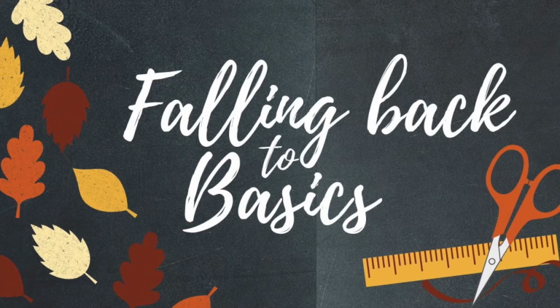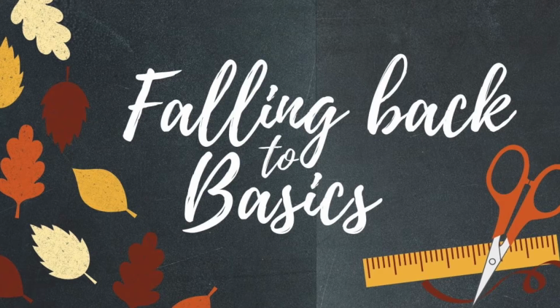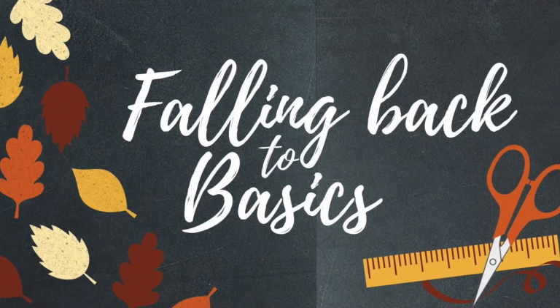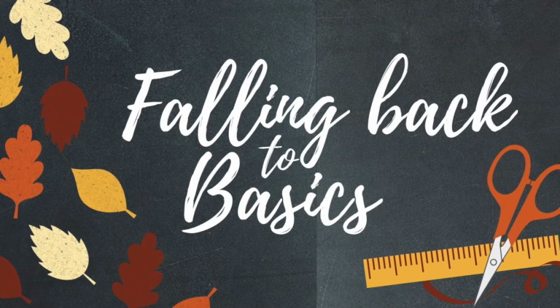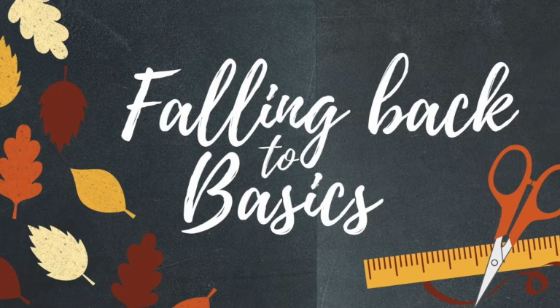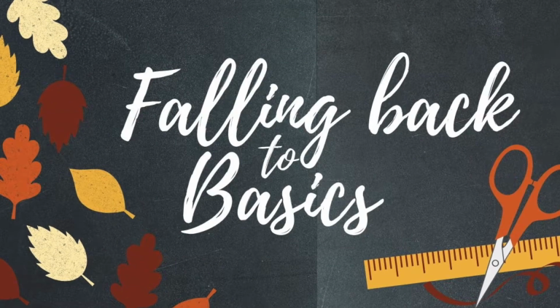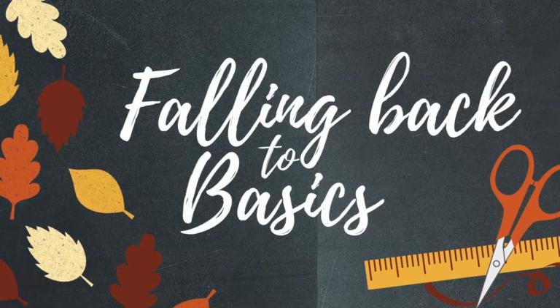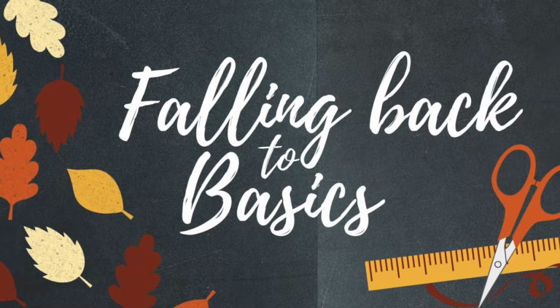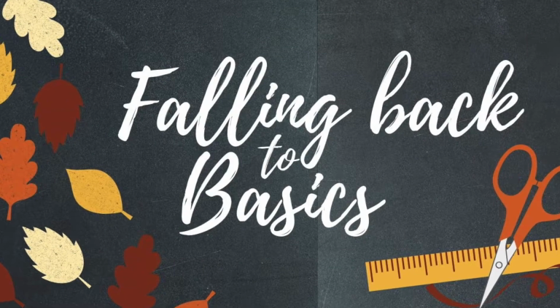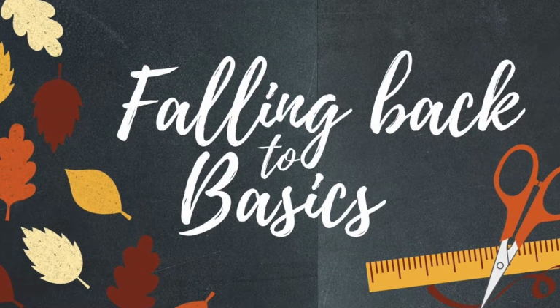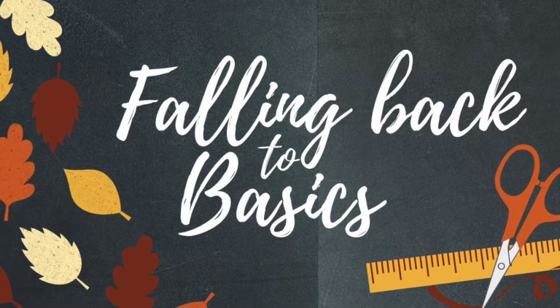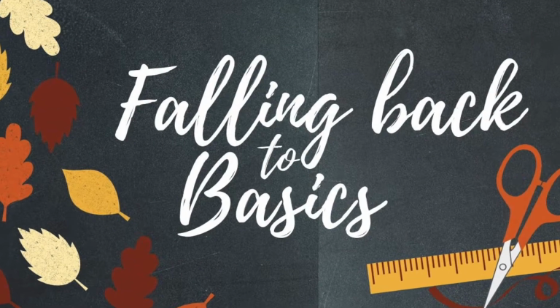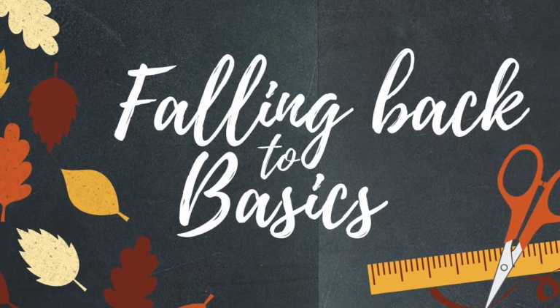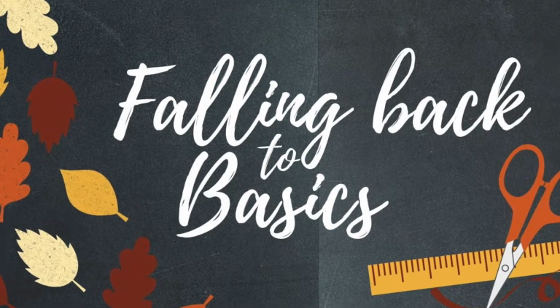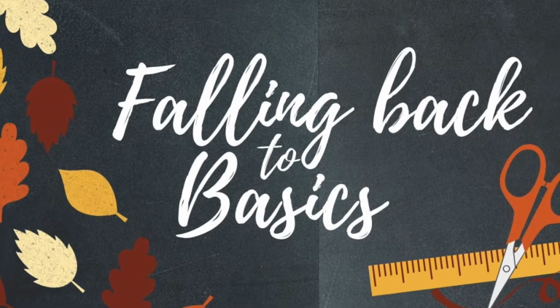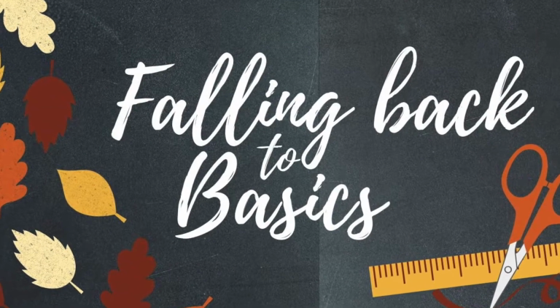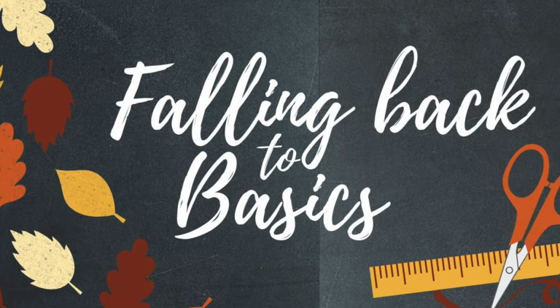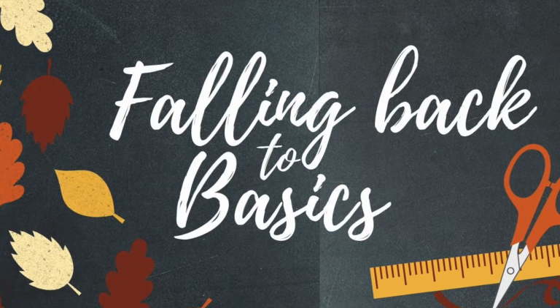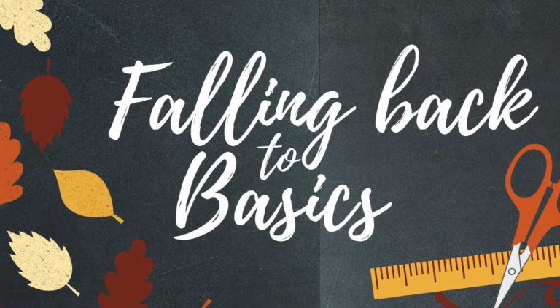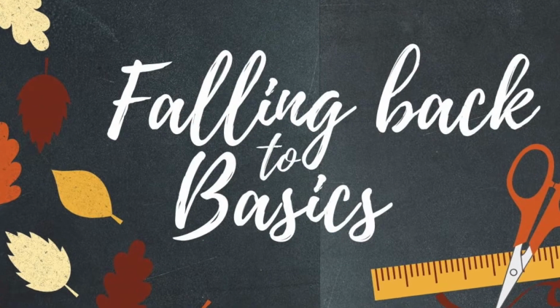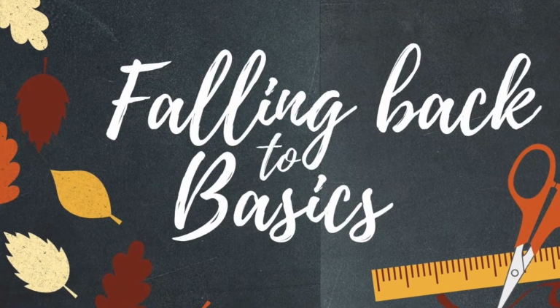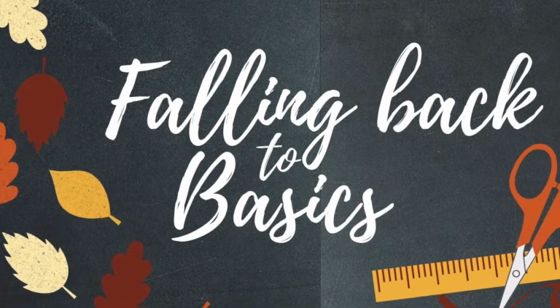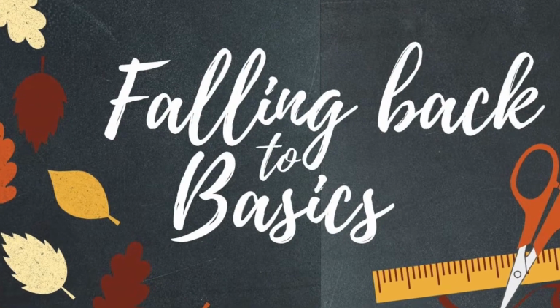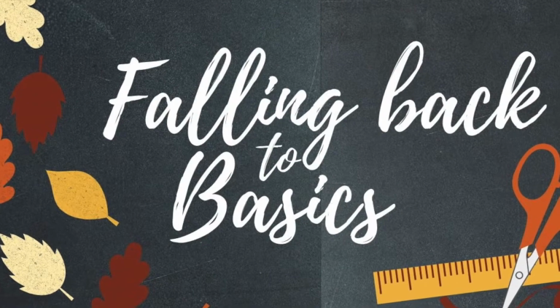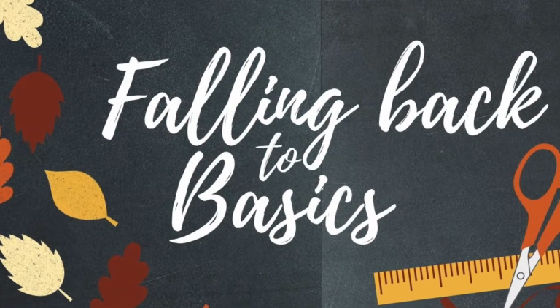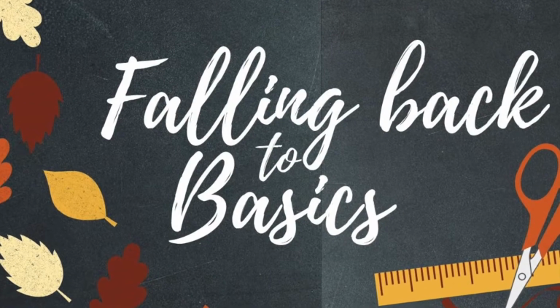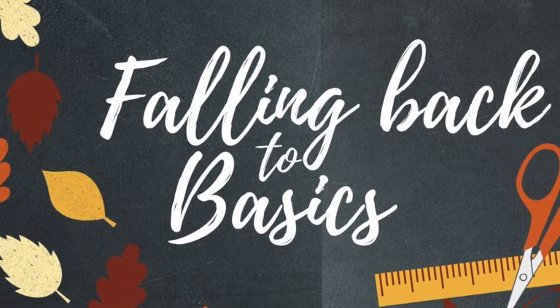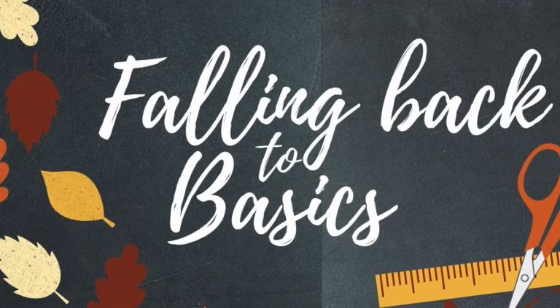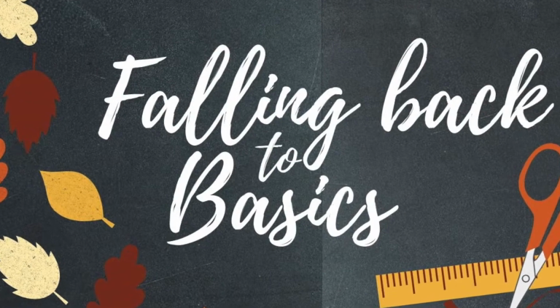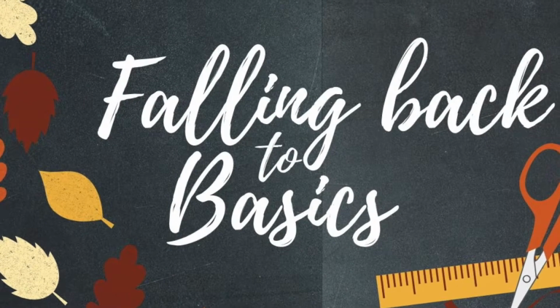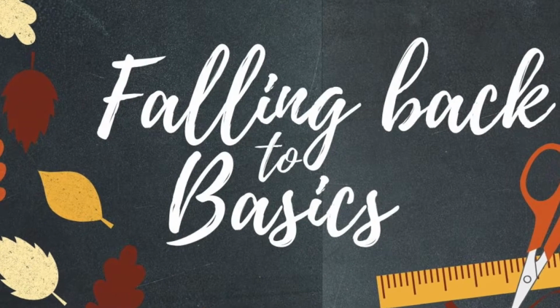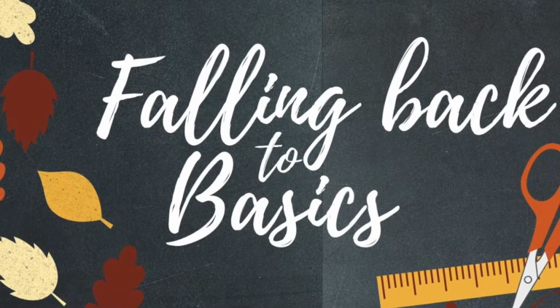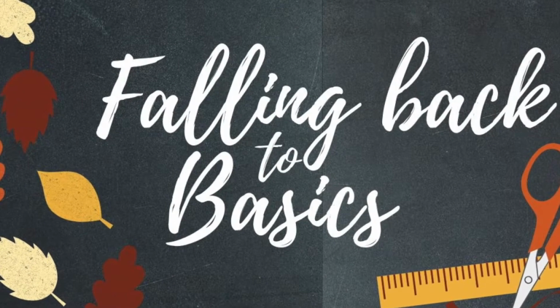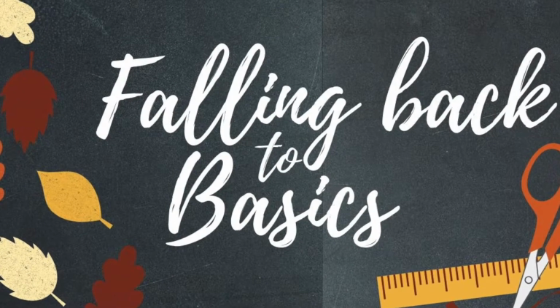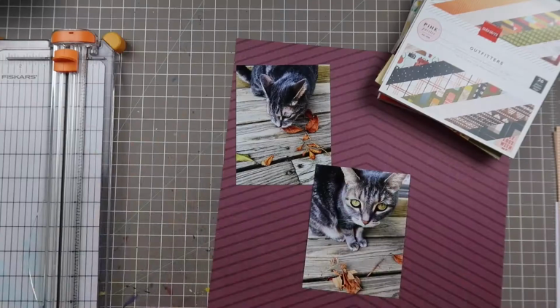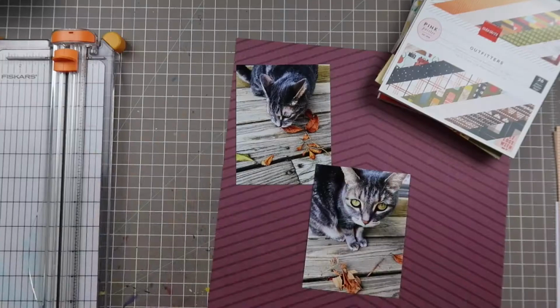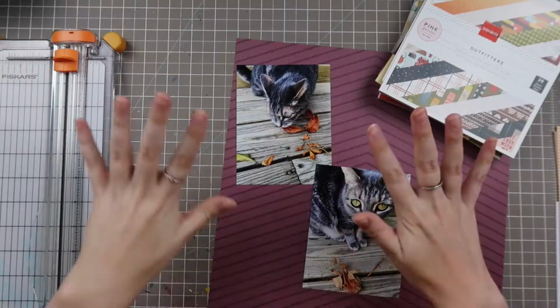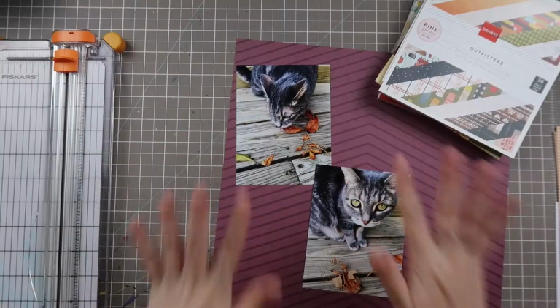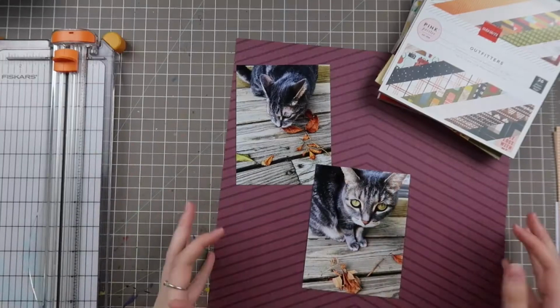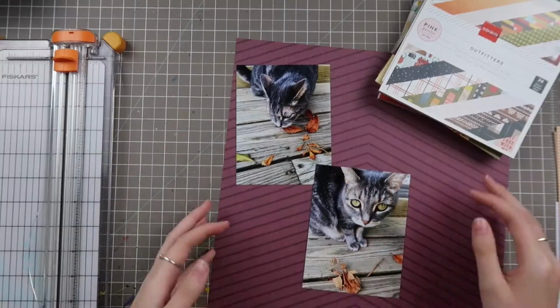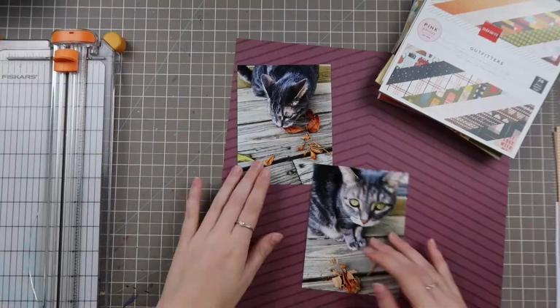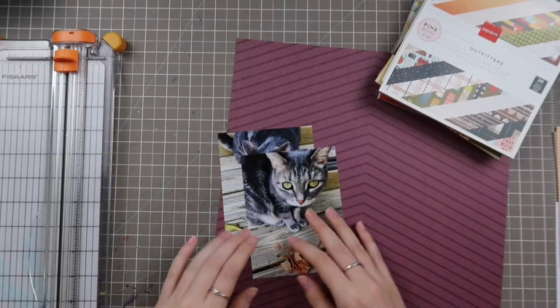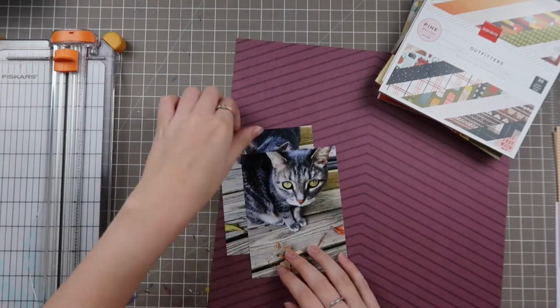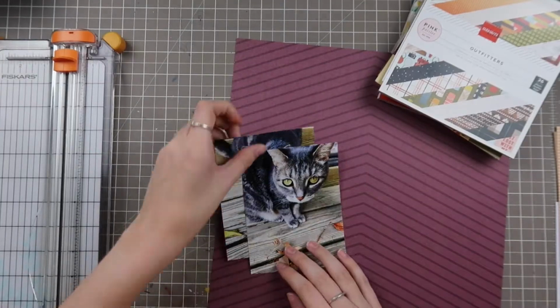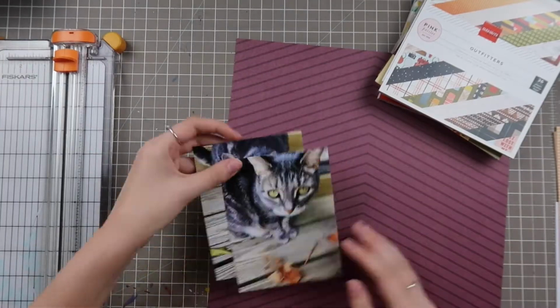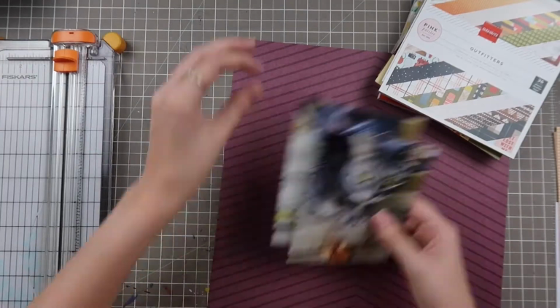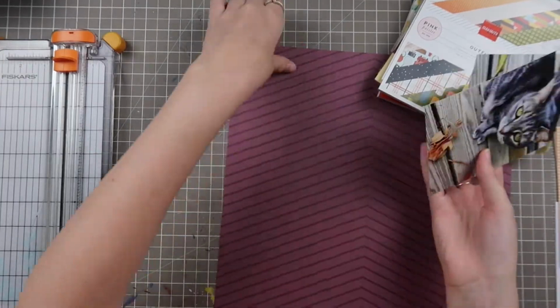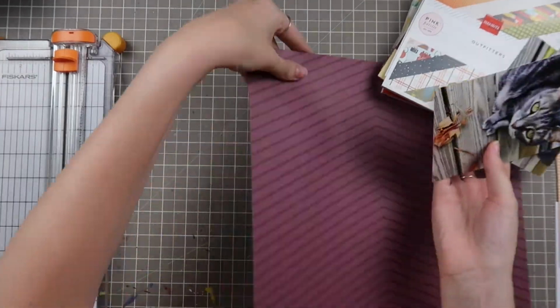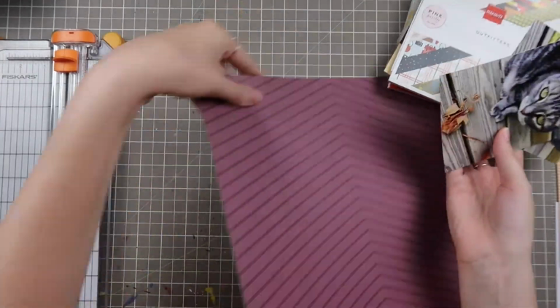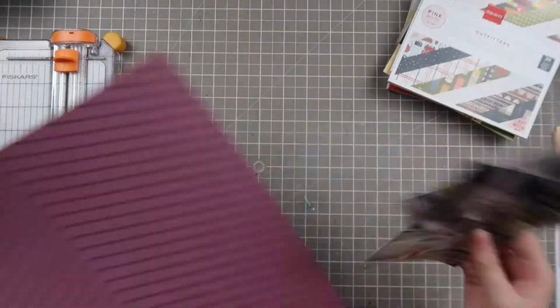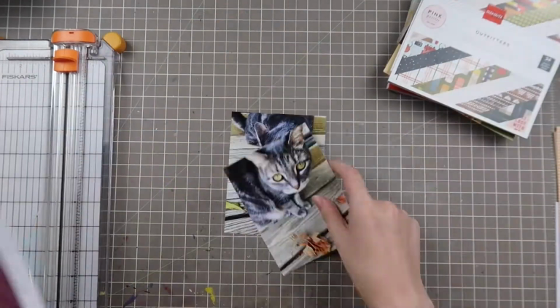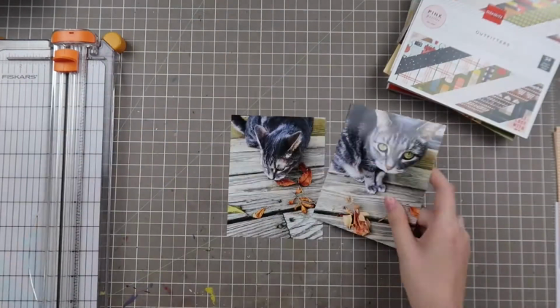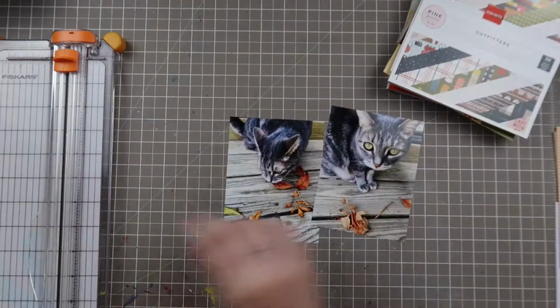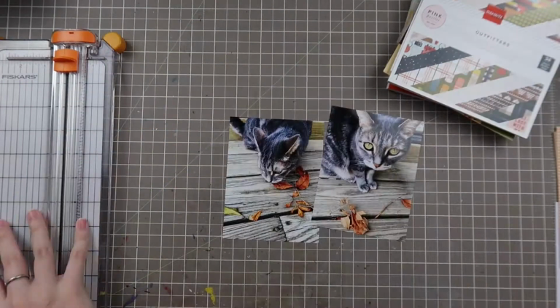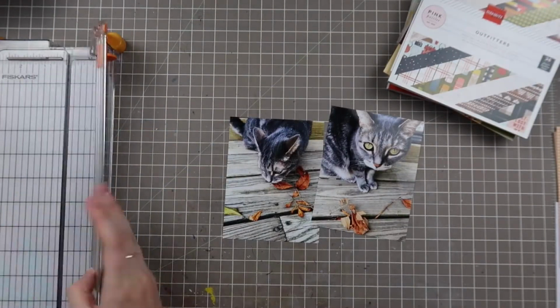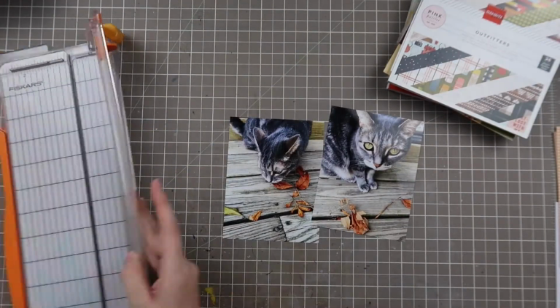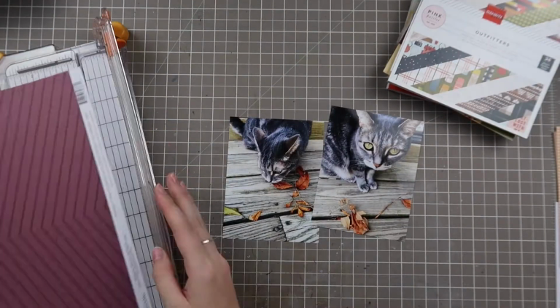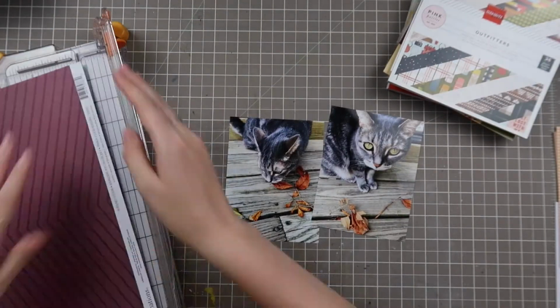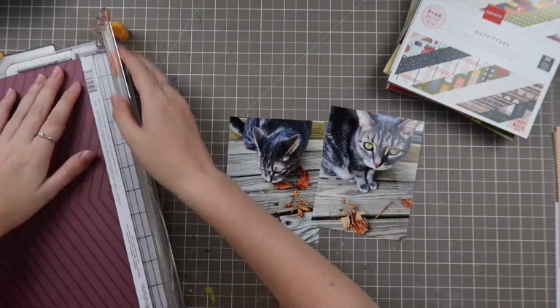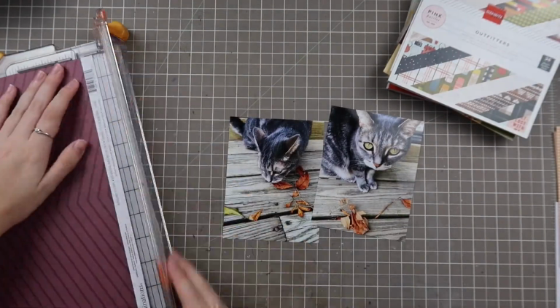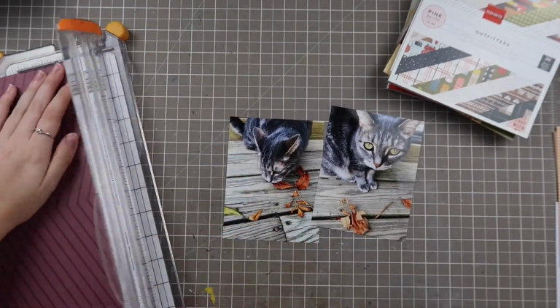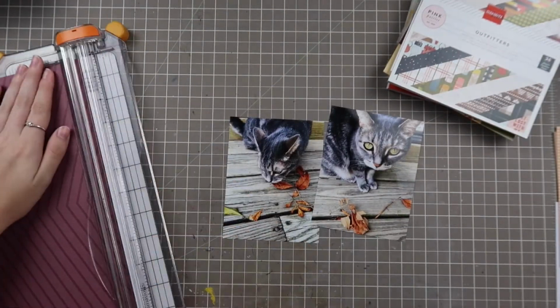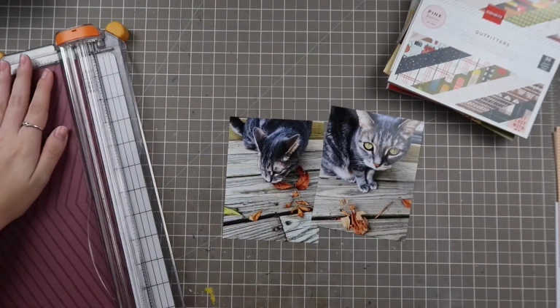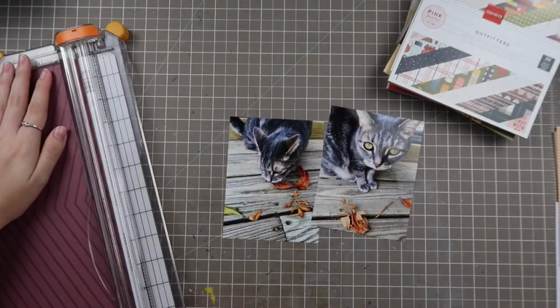Hello friends and welcome back to my channel. My name is Caitlin from greyflorals.com and I'm back with another episode of the falling back to basics series.